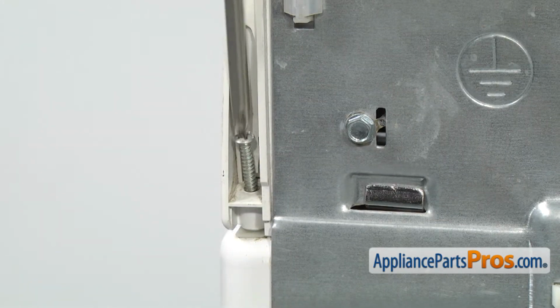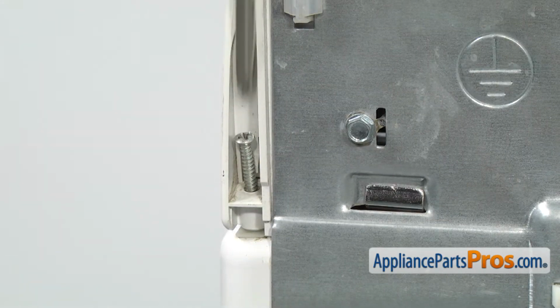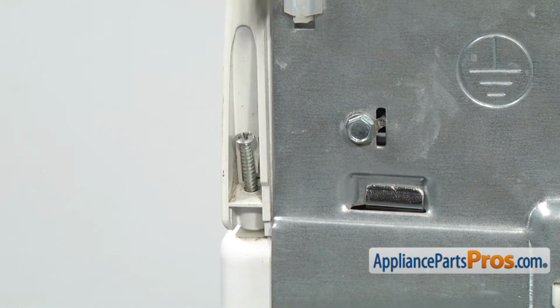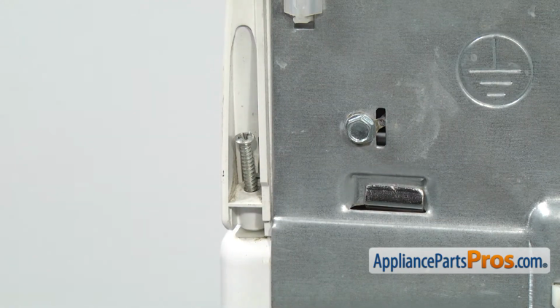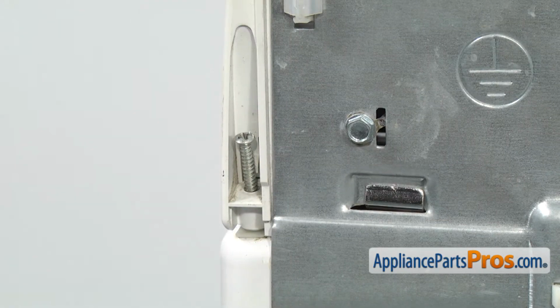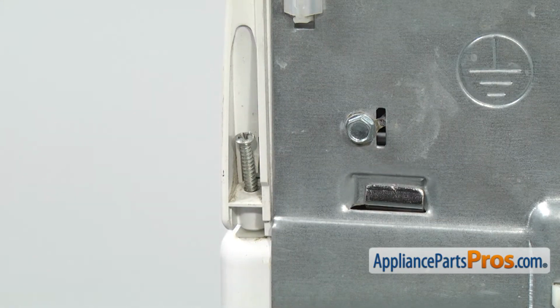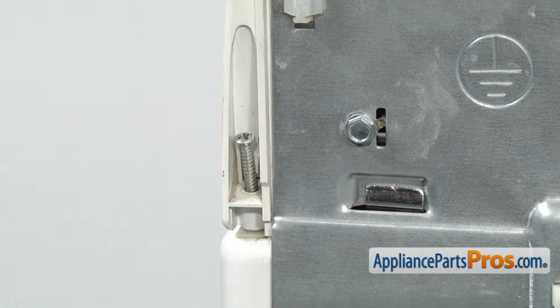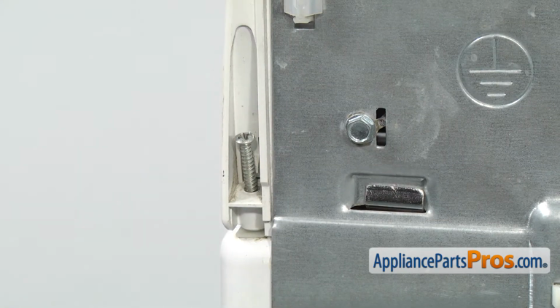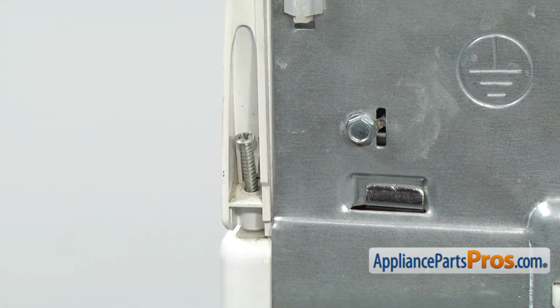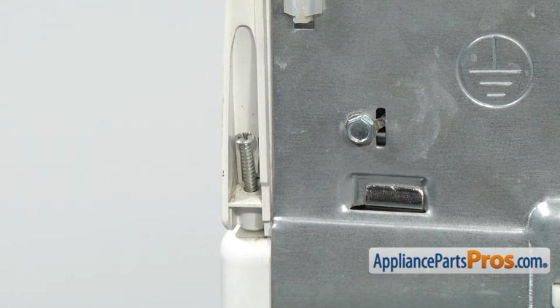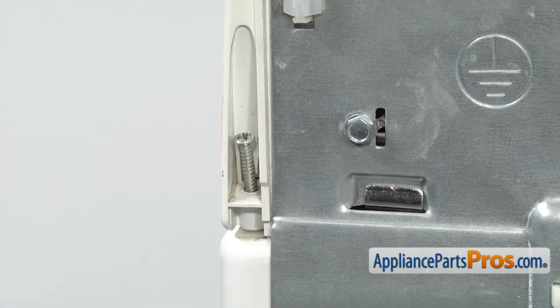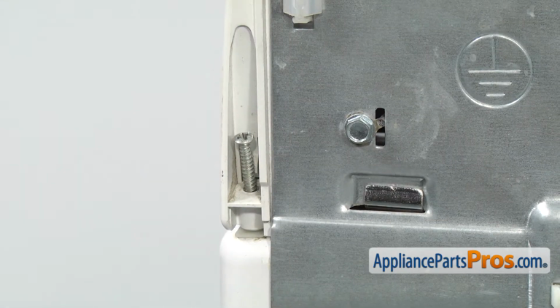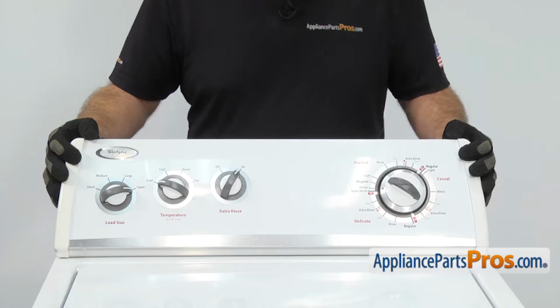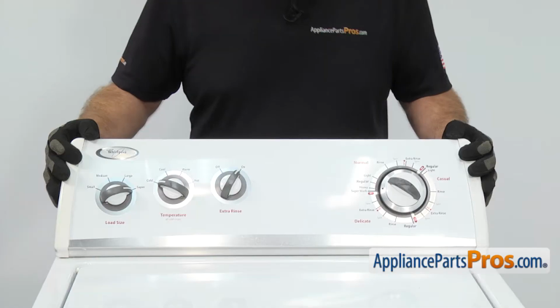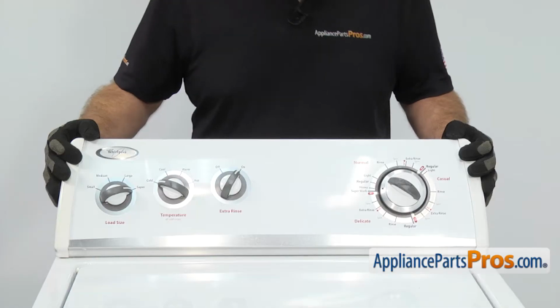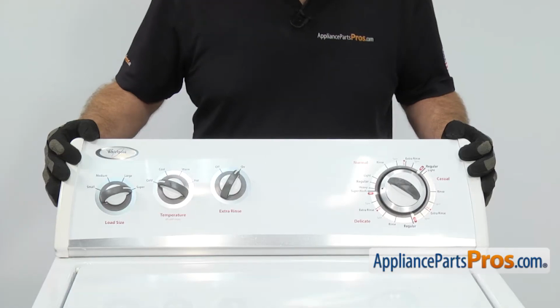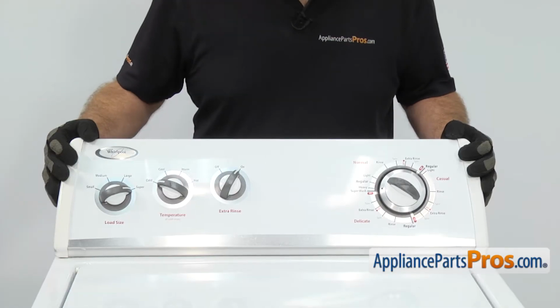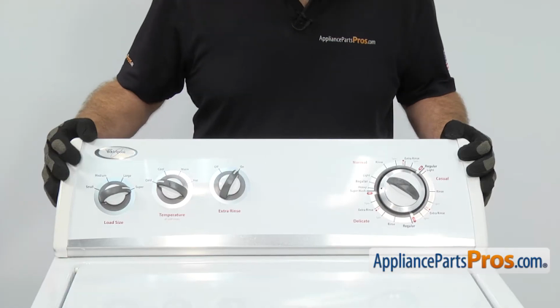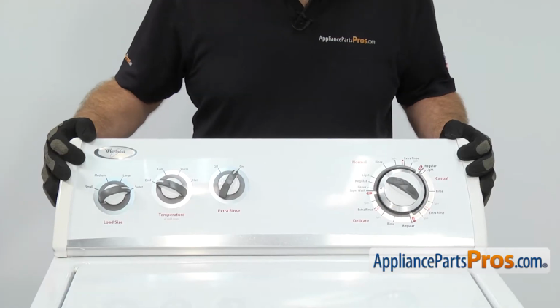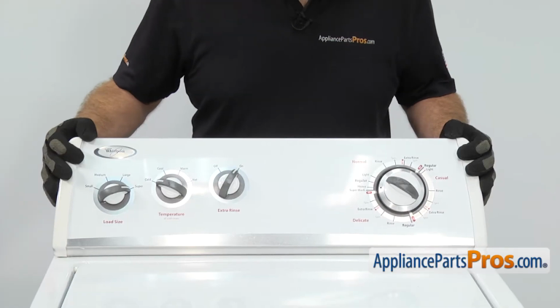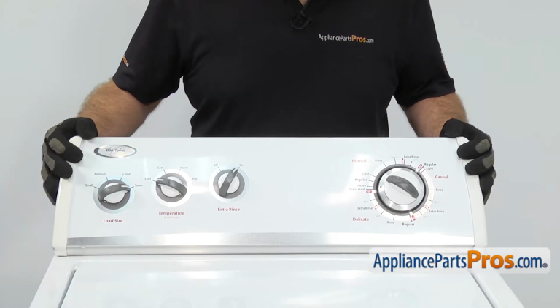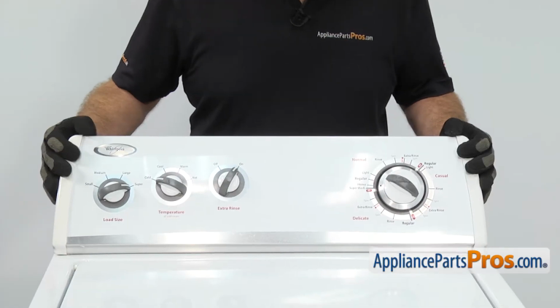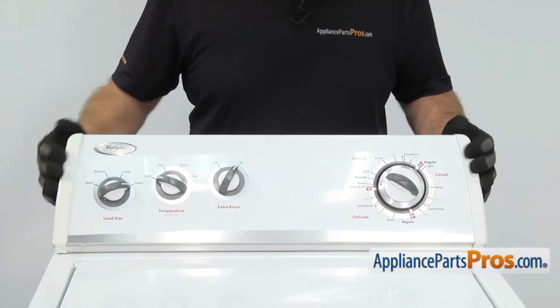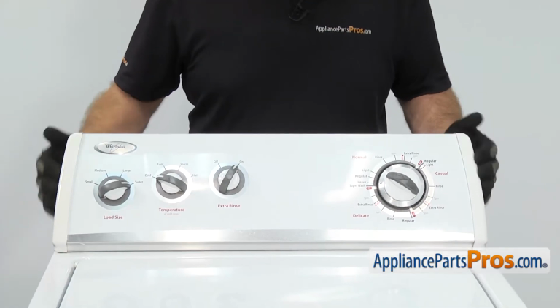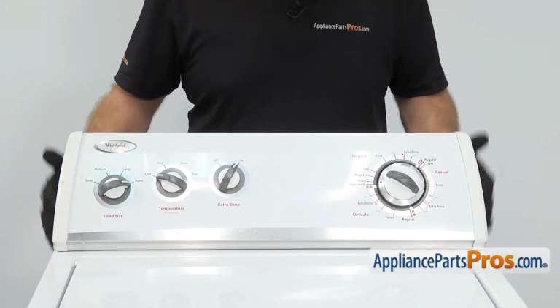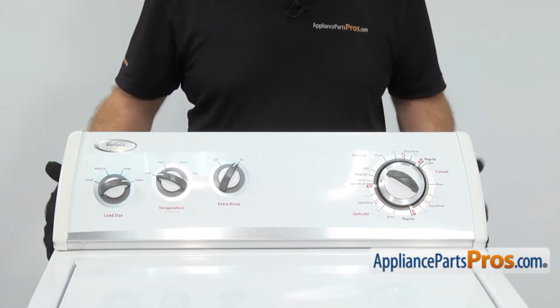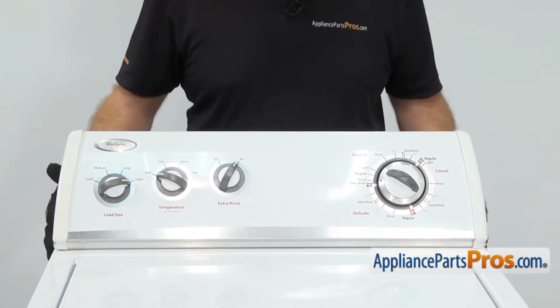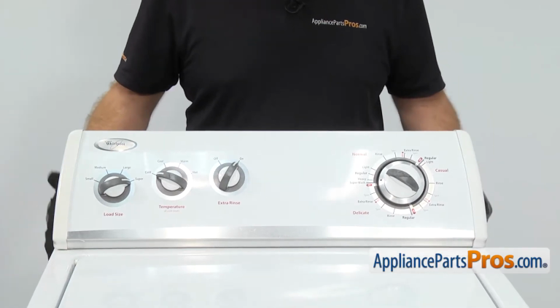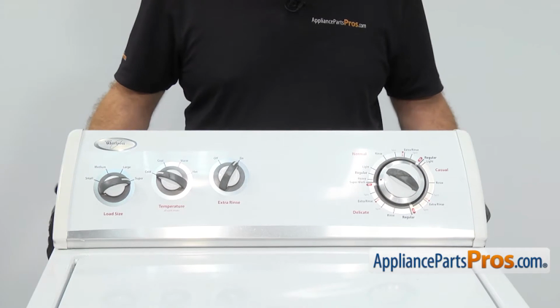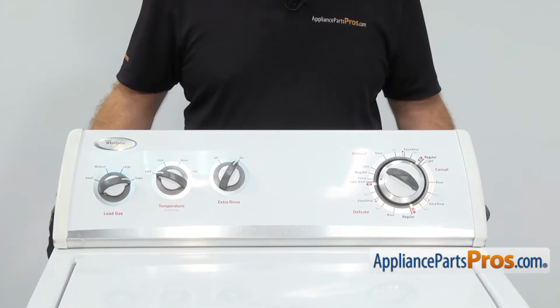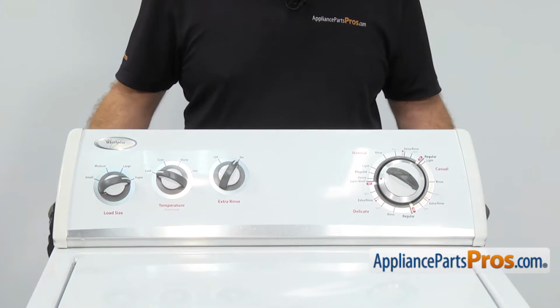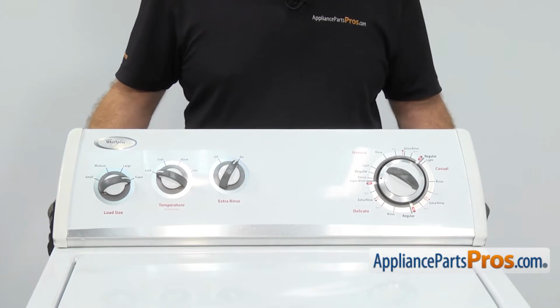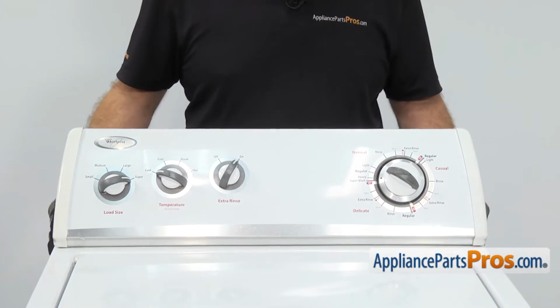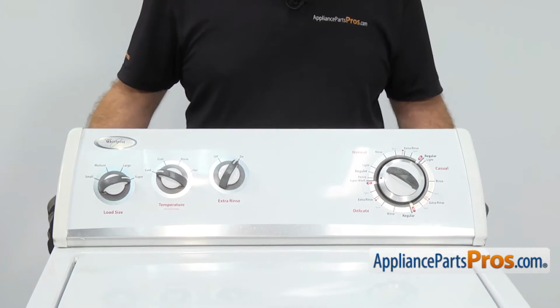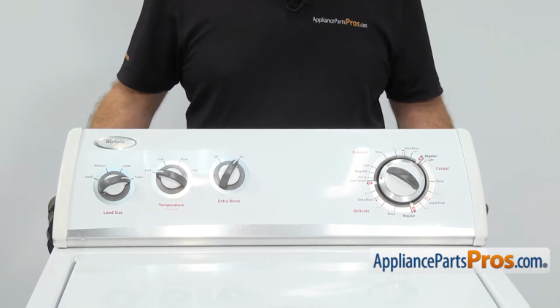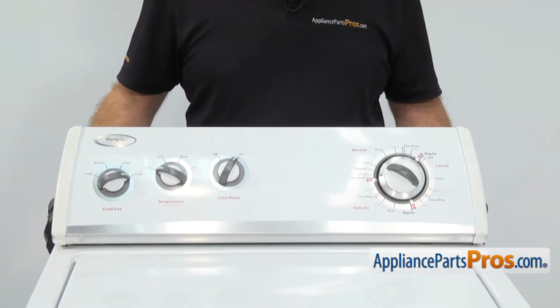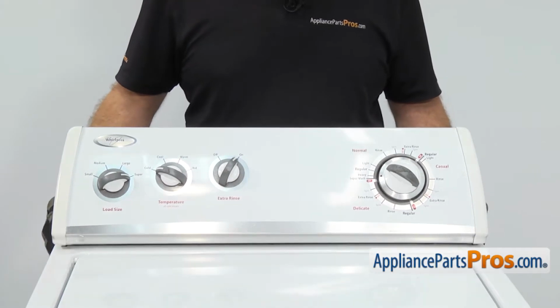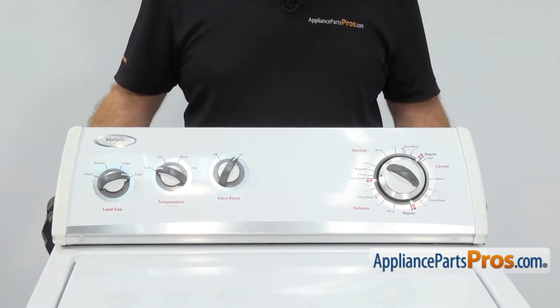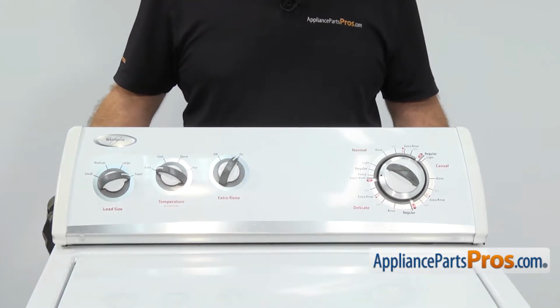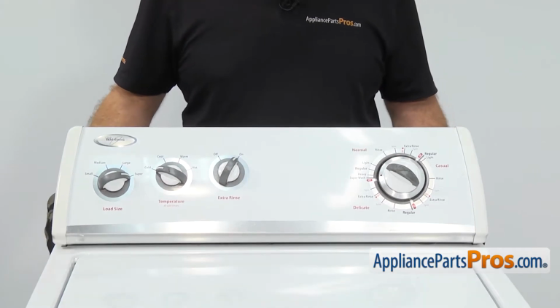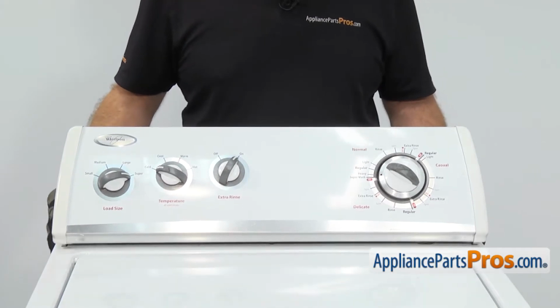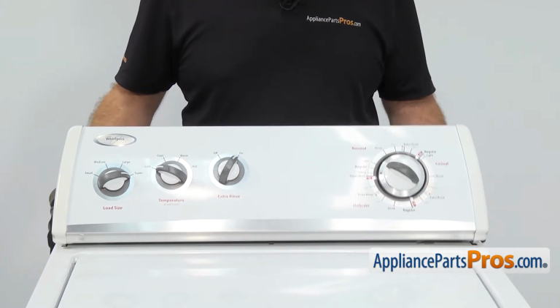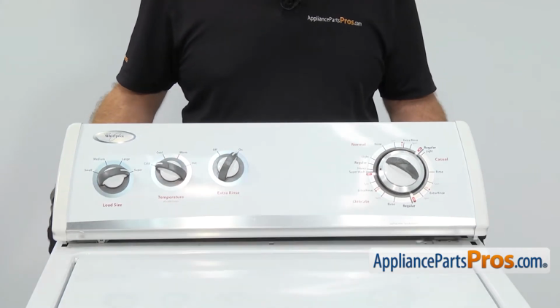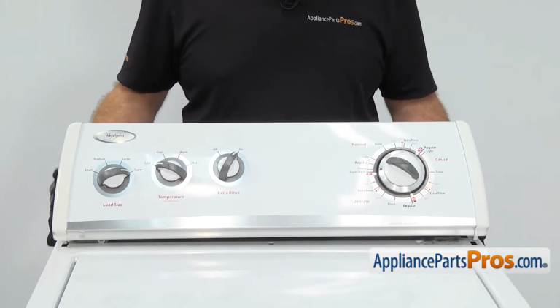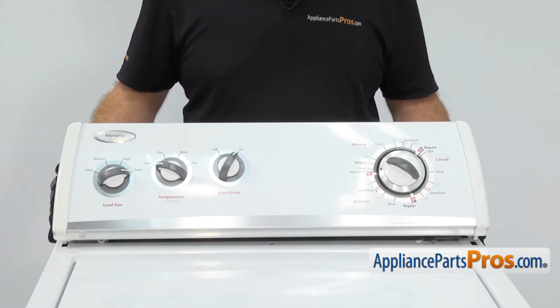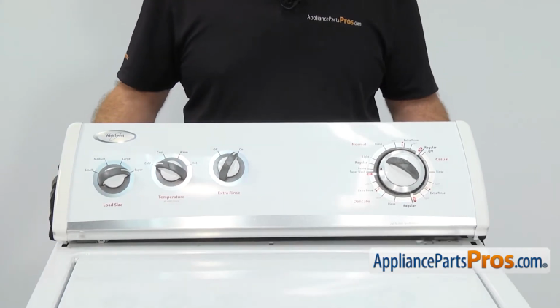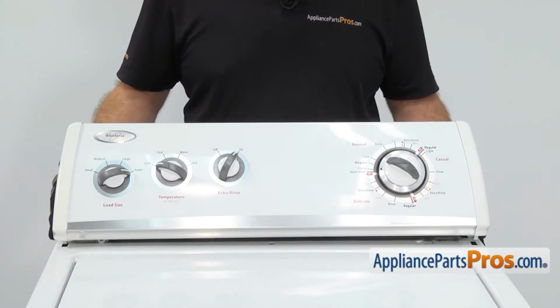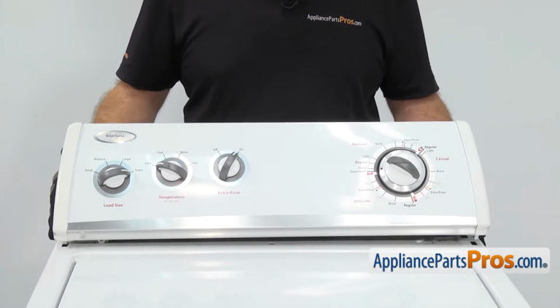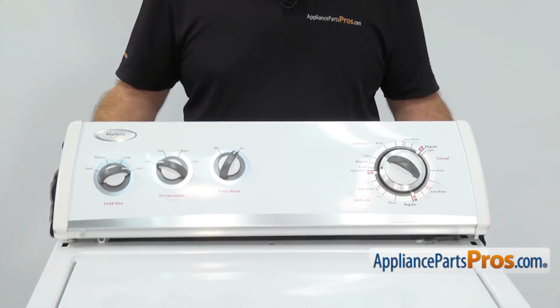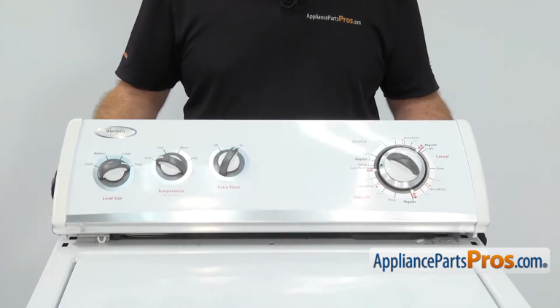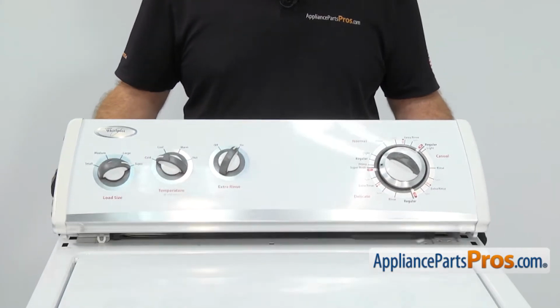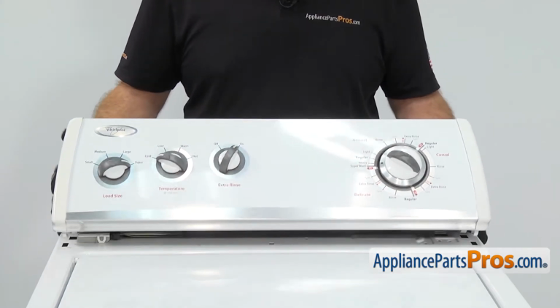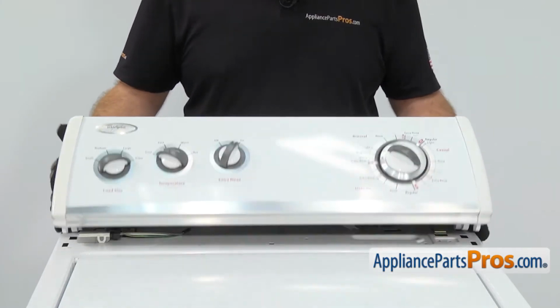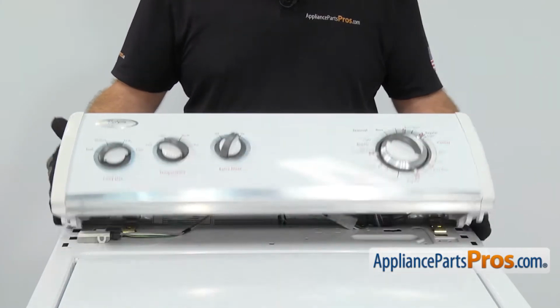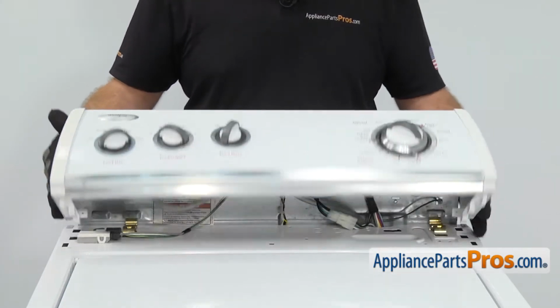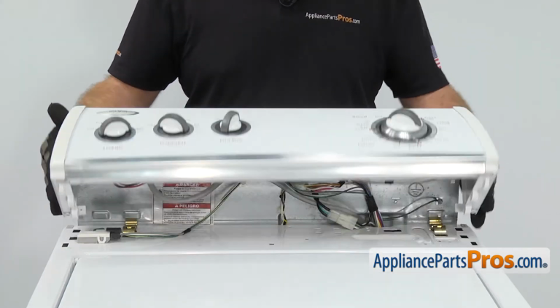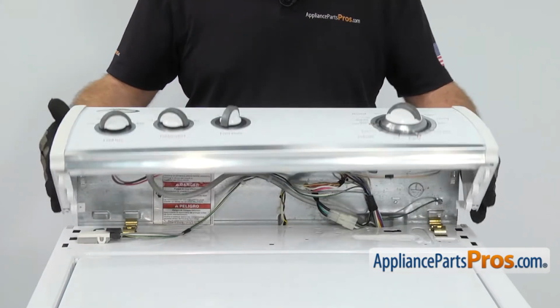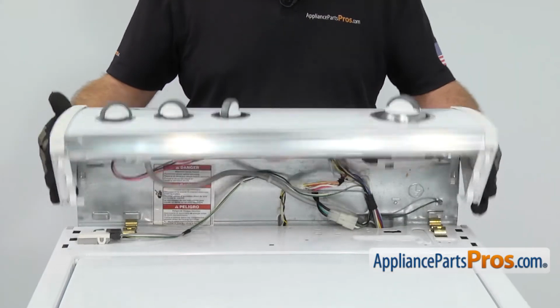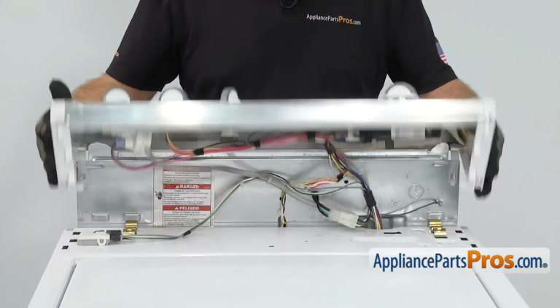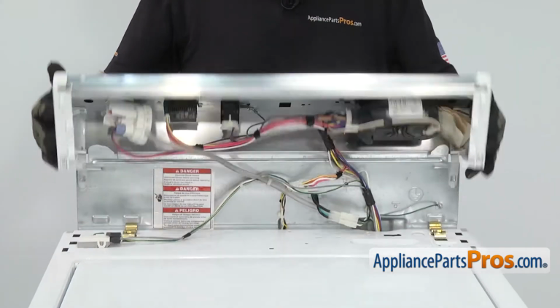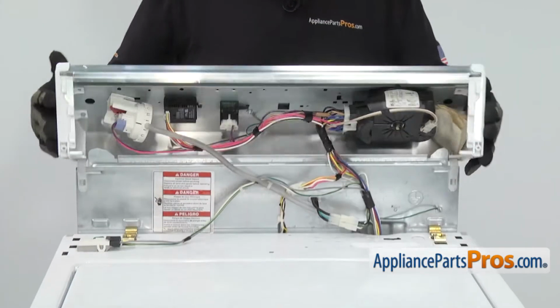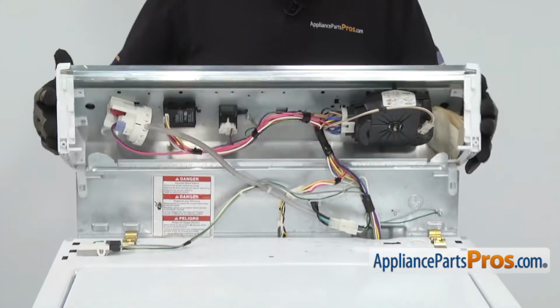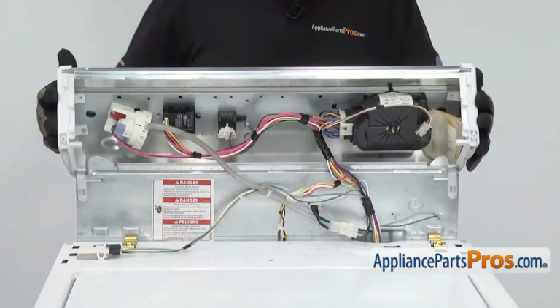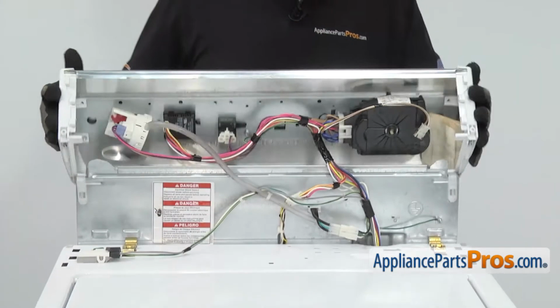Once you have the screws loose, you can push the console forward a little bit to unlock it and then rotate it back up and out of the way.